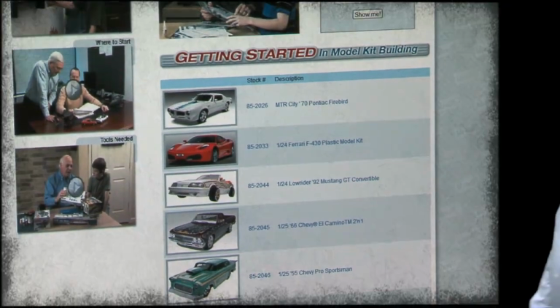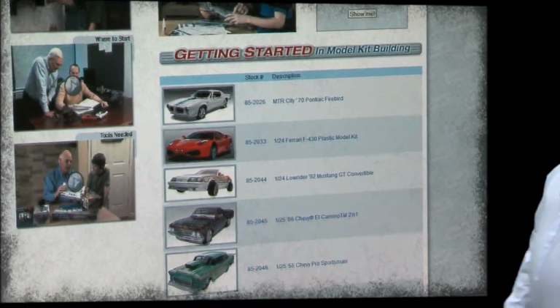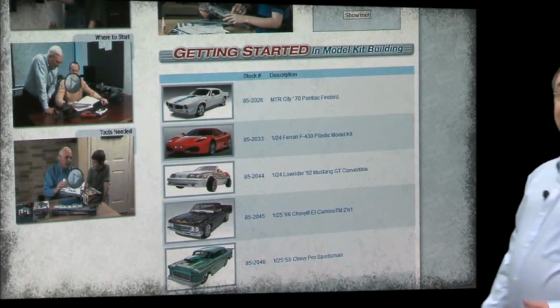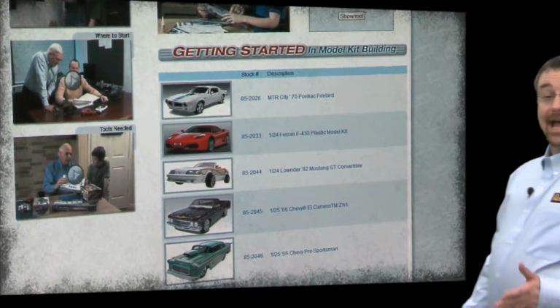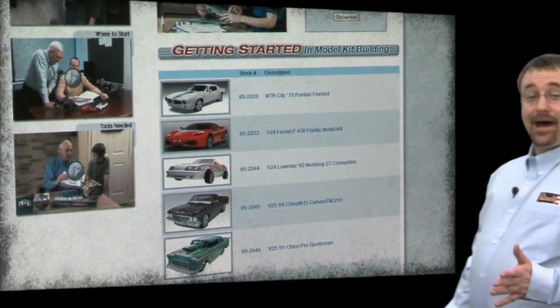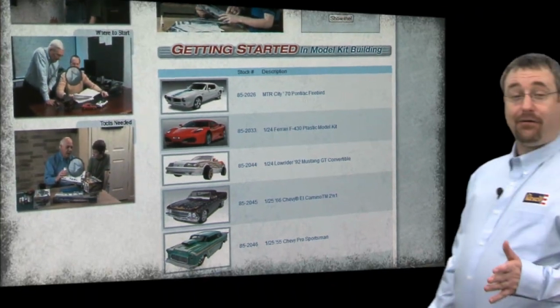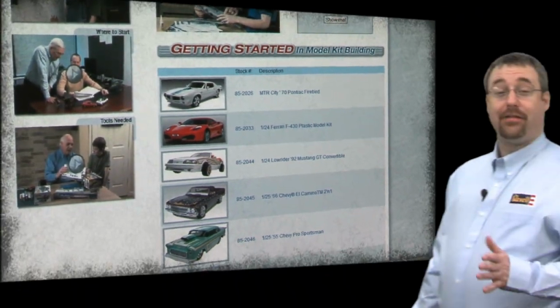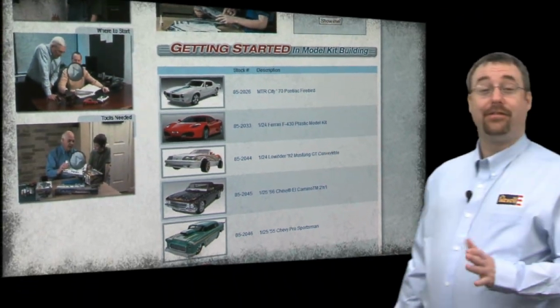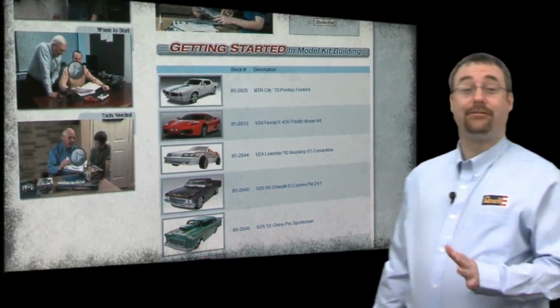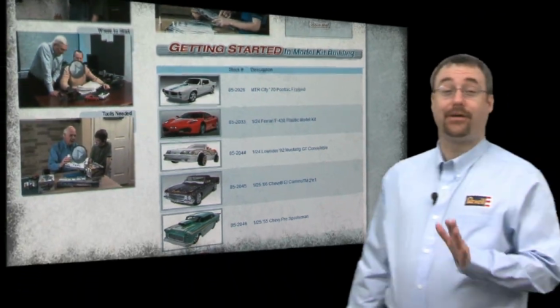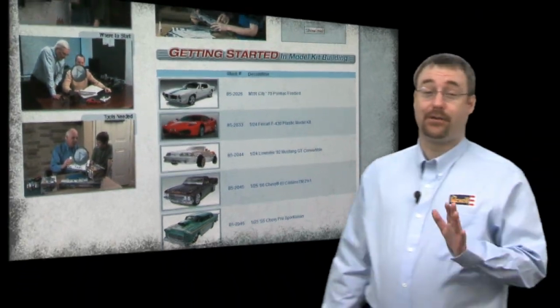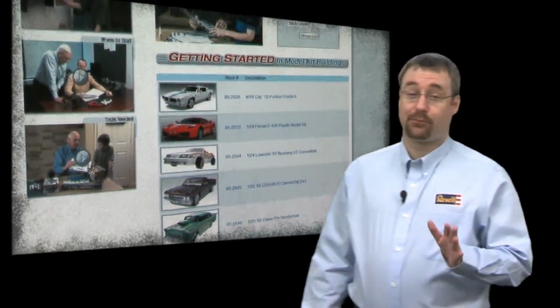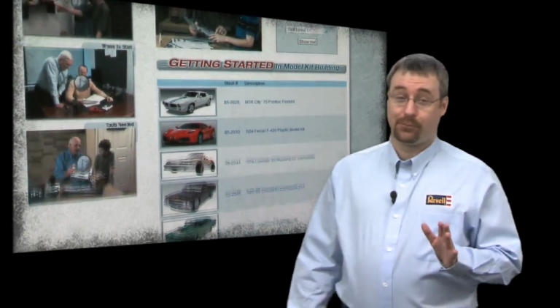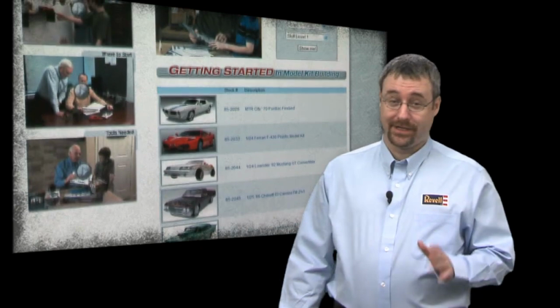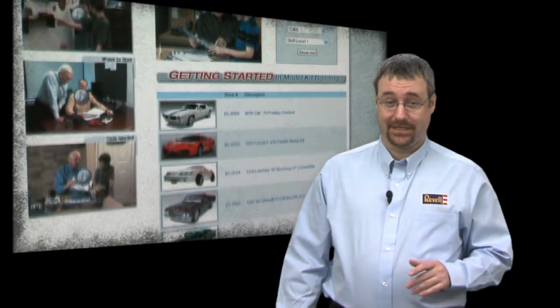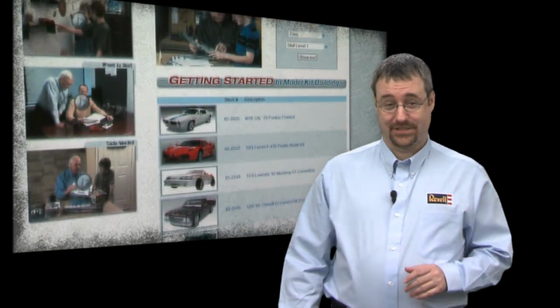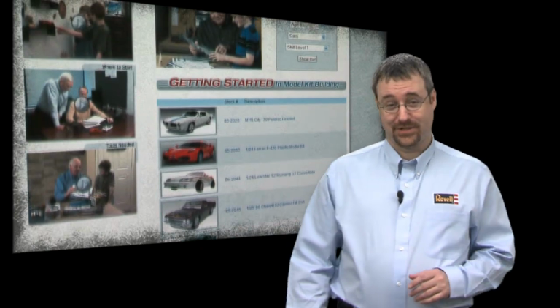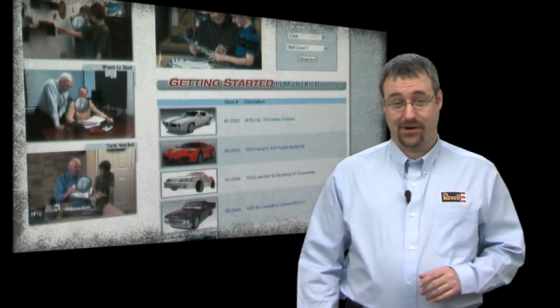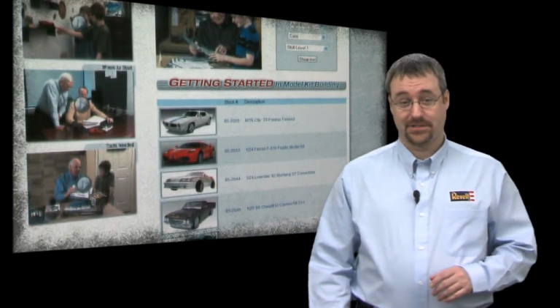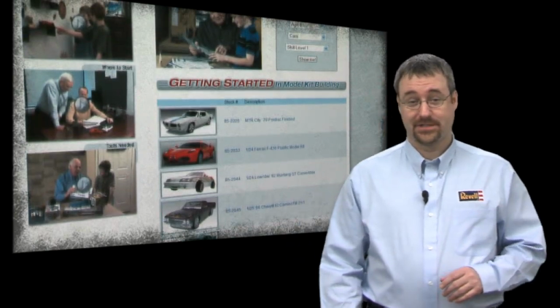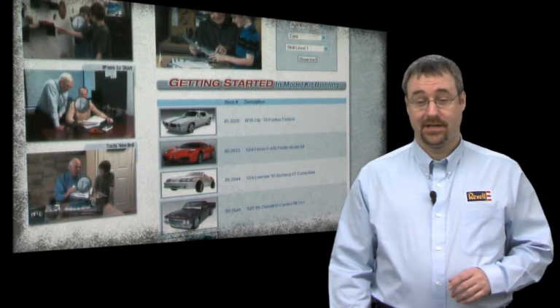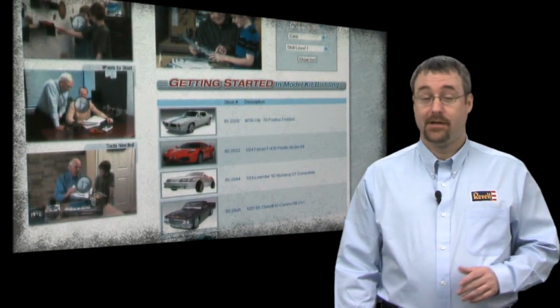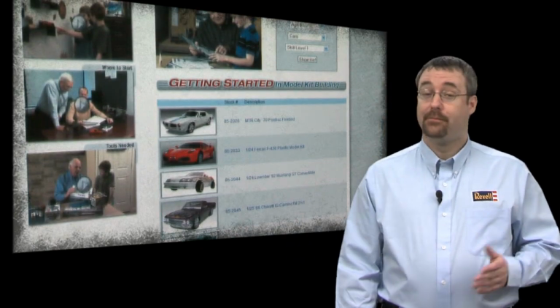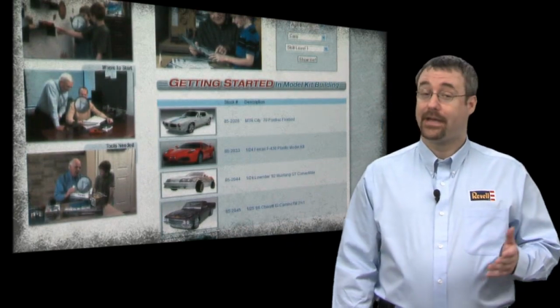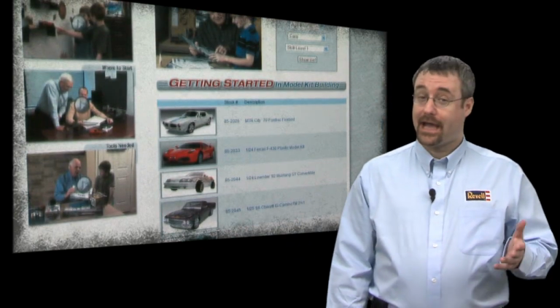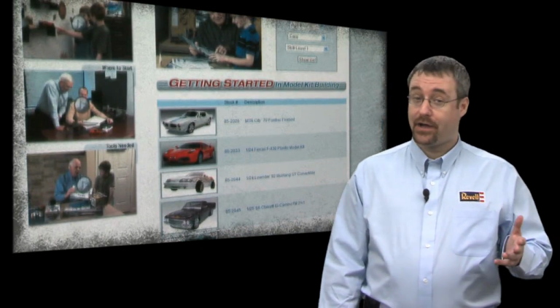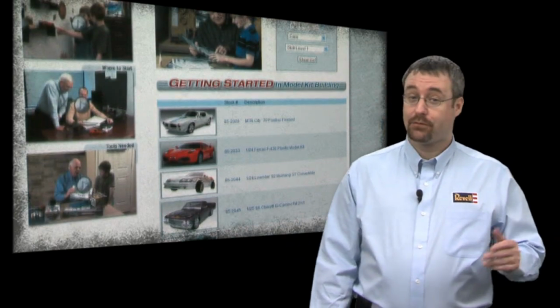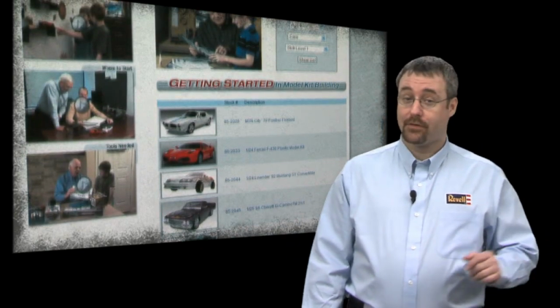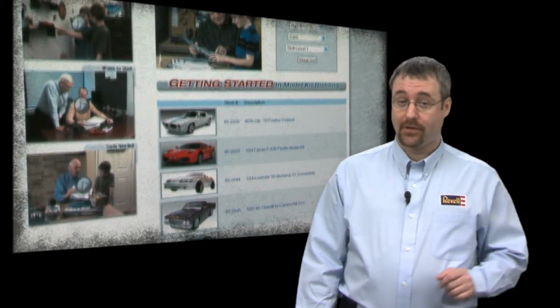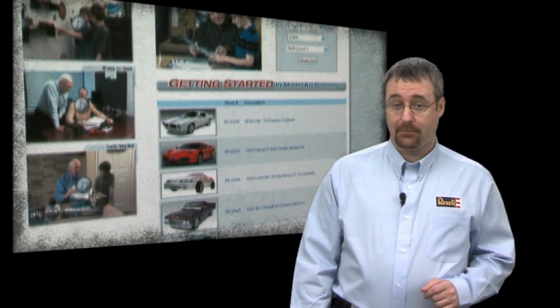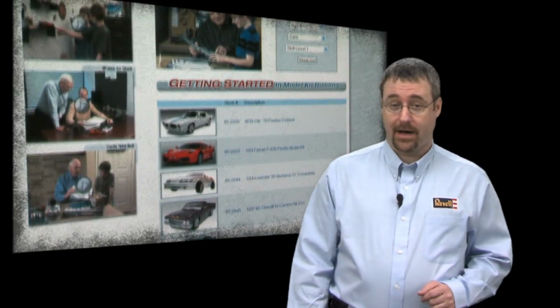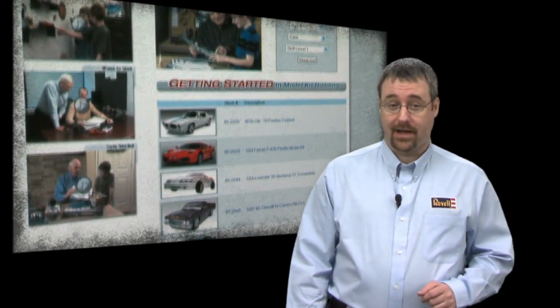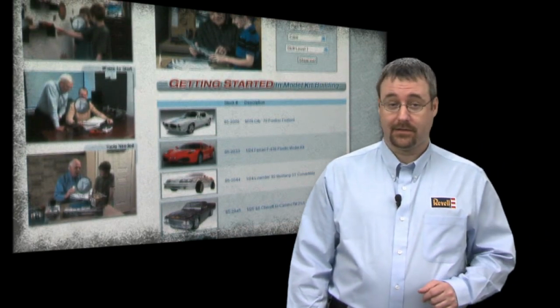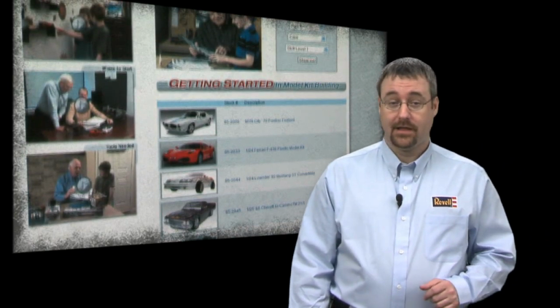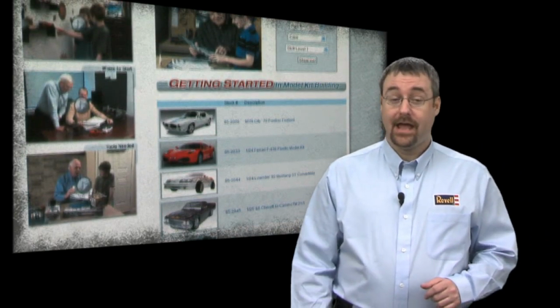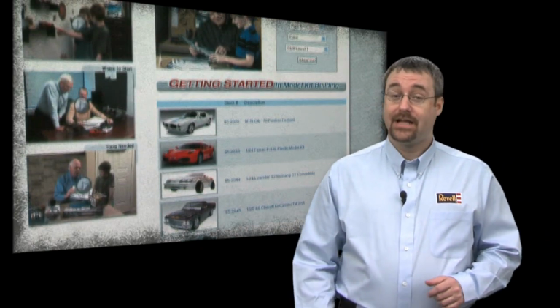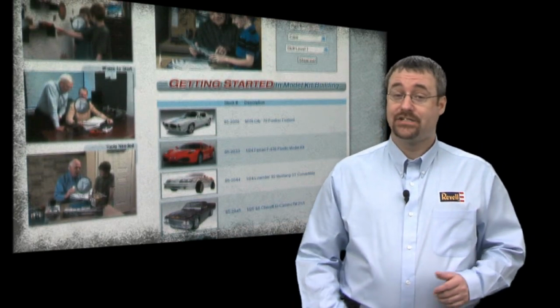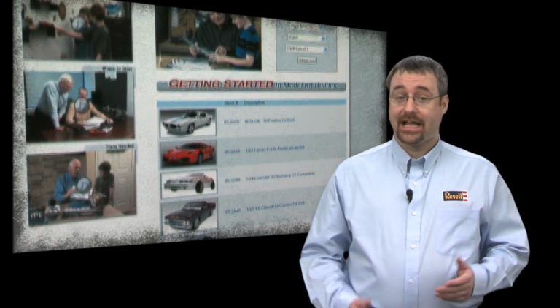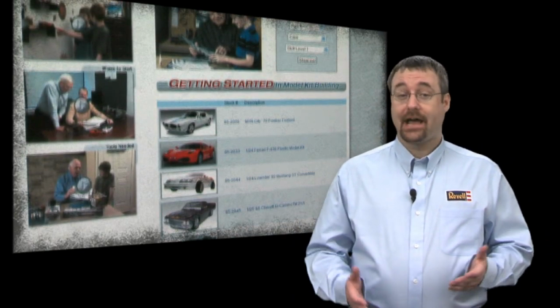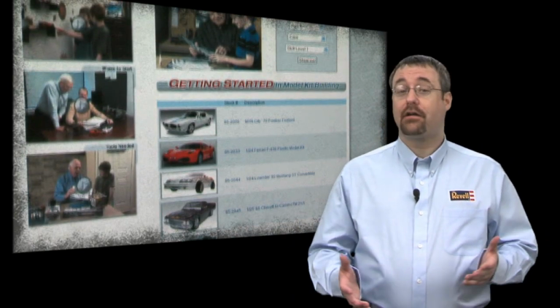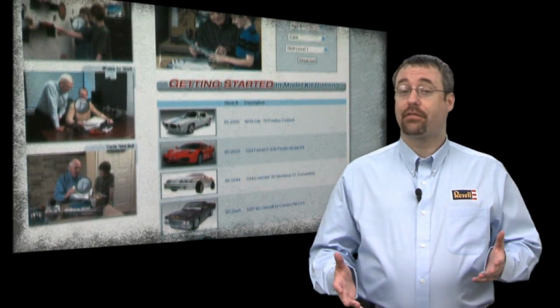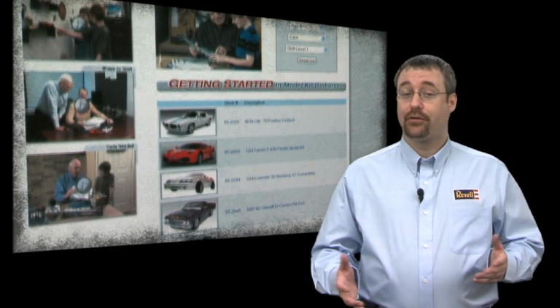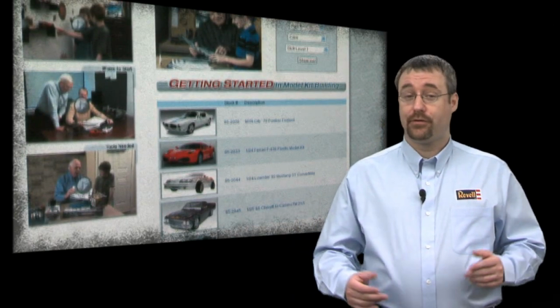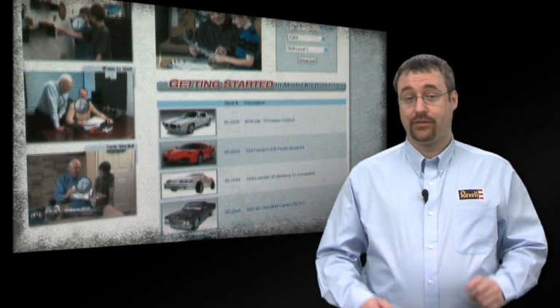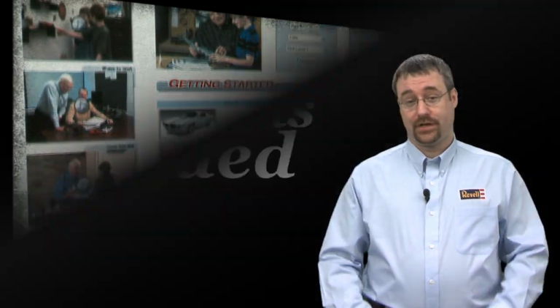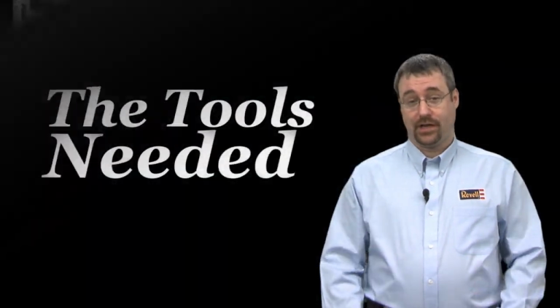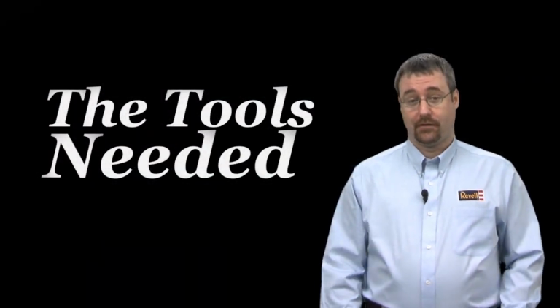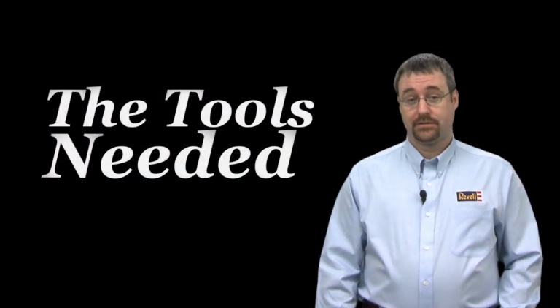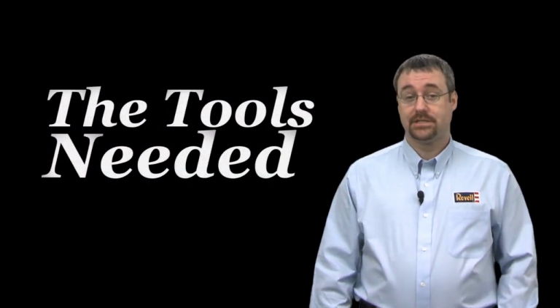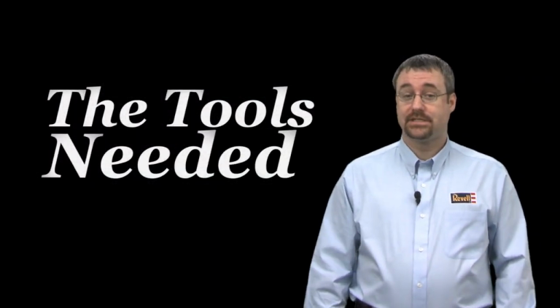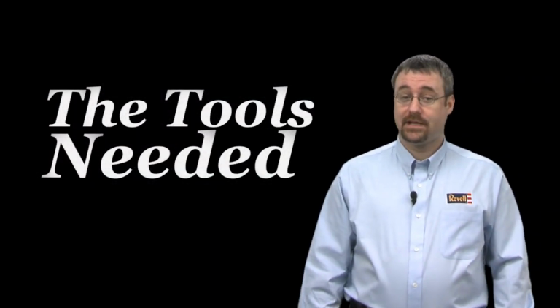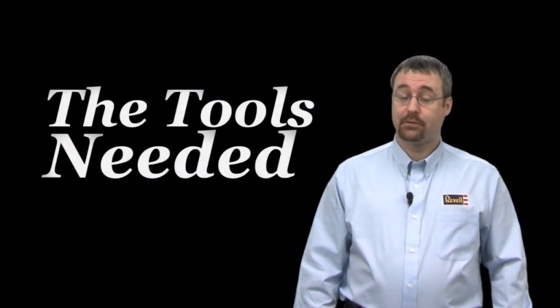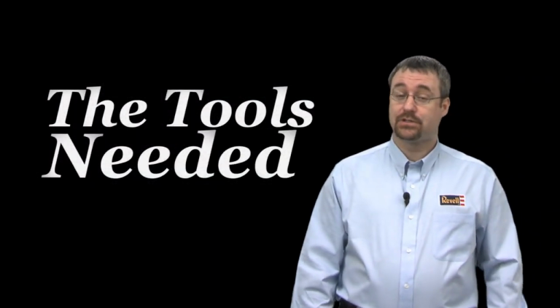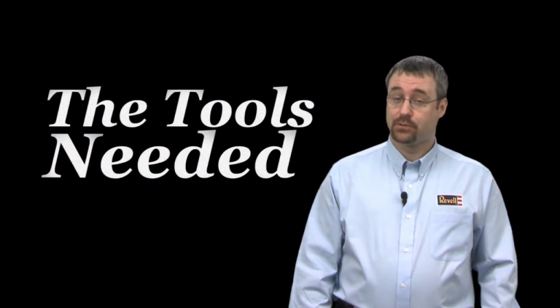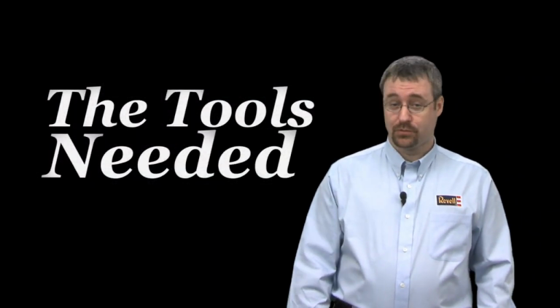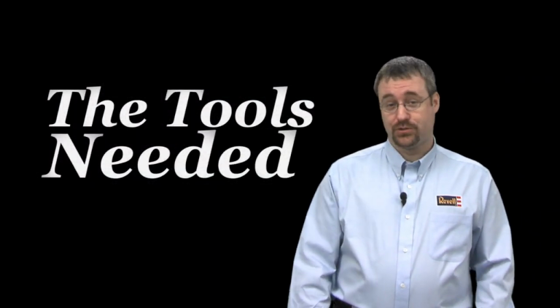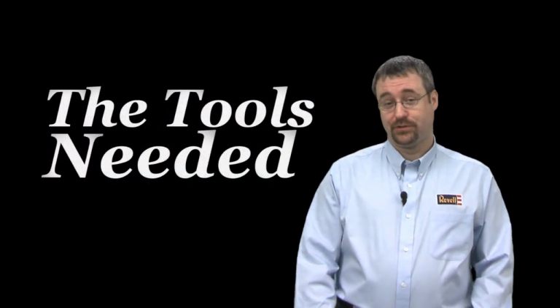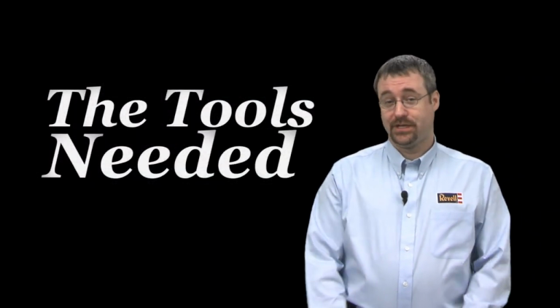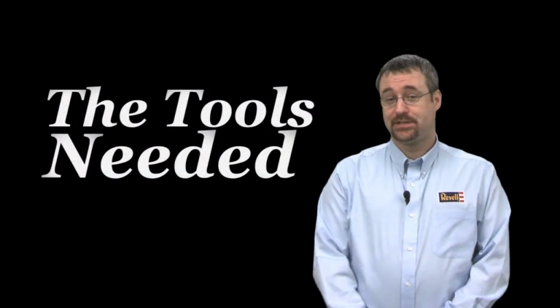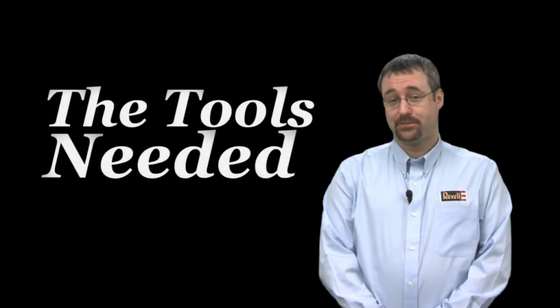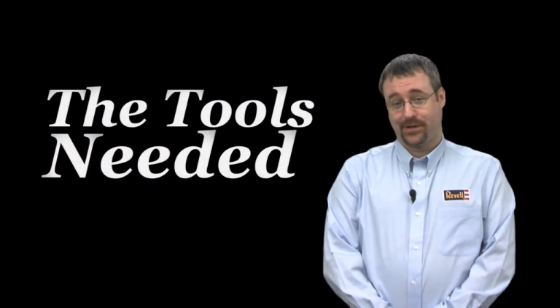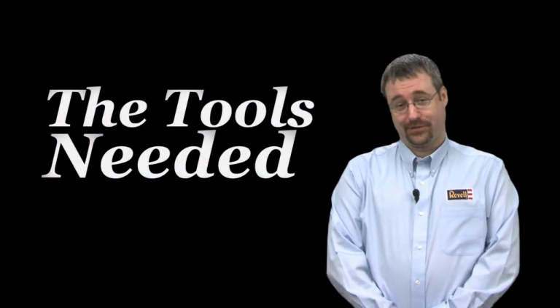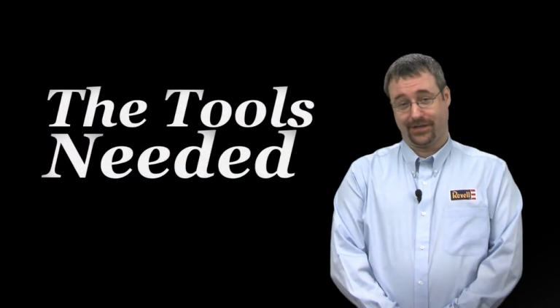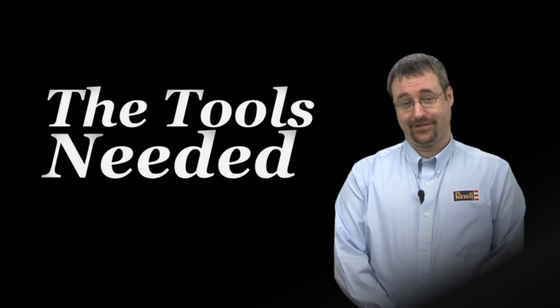And now, the fun really starts. Pick out your Ravel model and check out our third video to see what tools you'll need to build it.